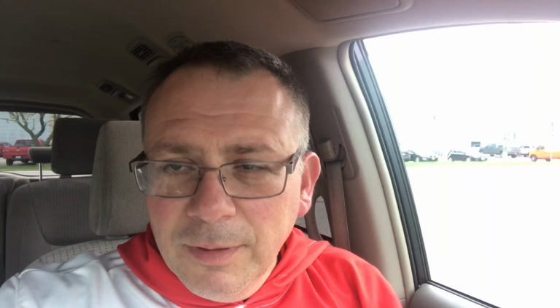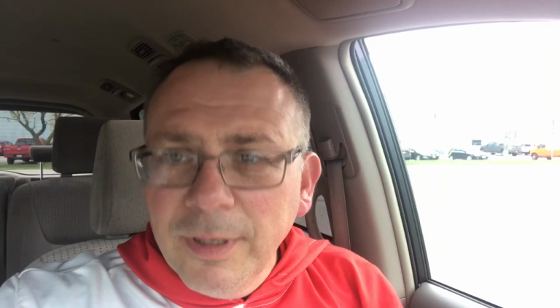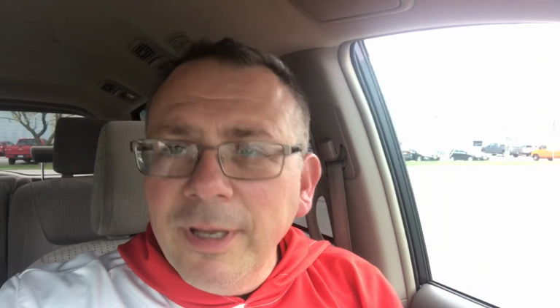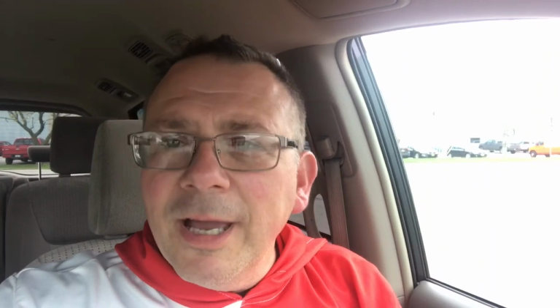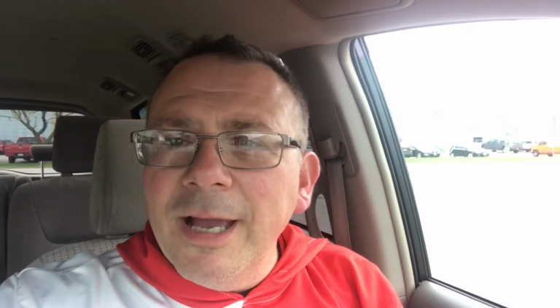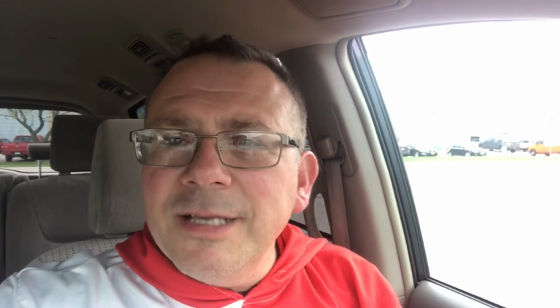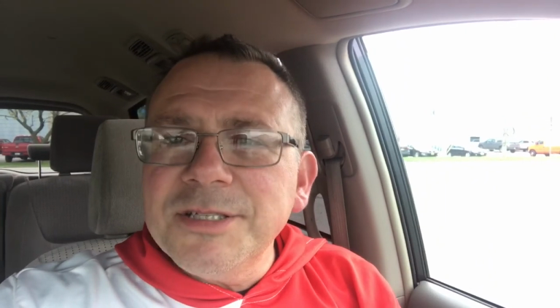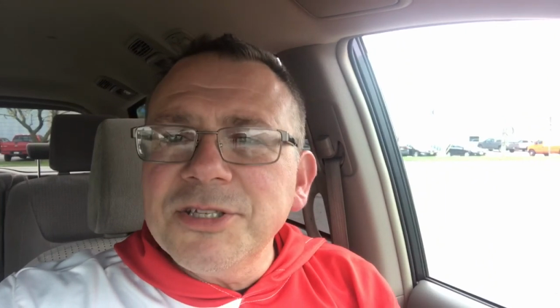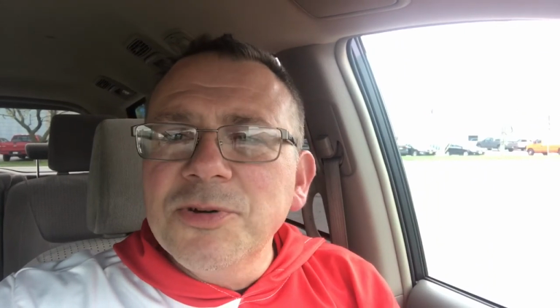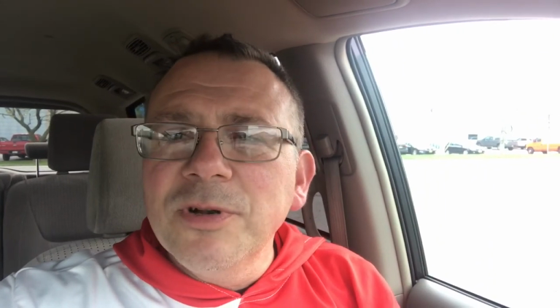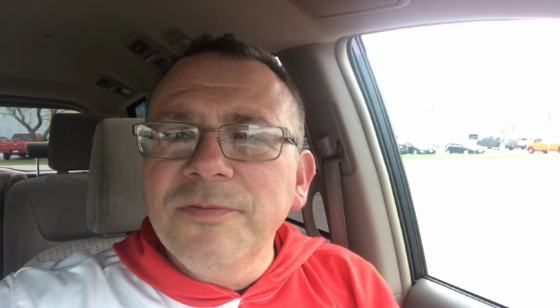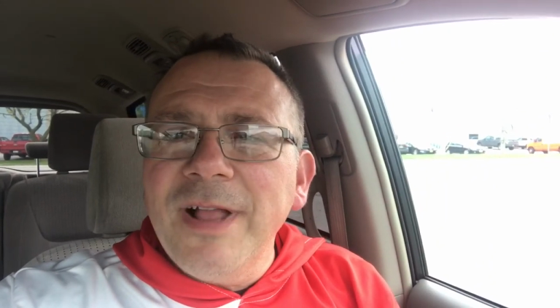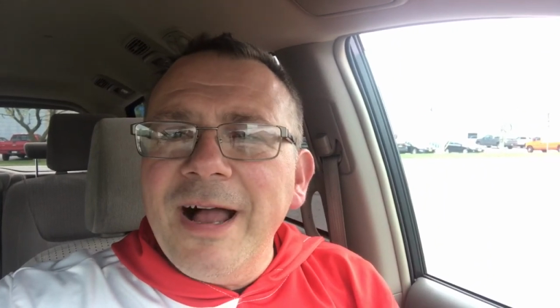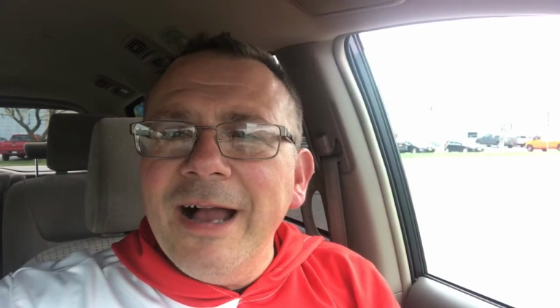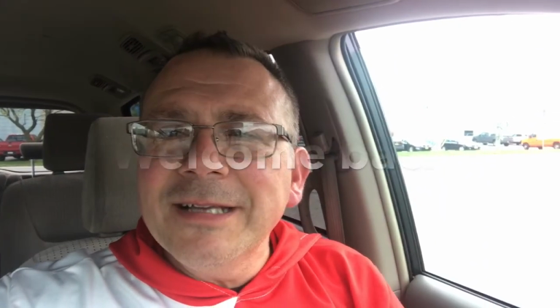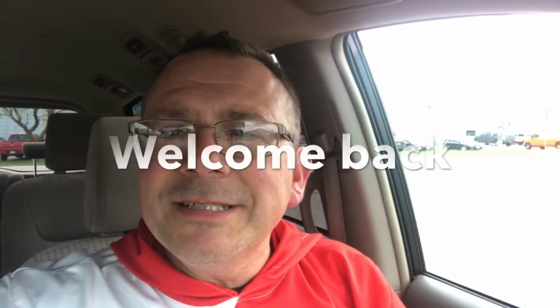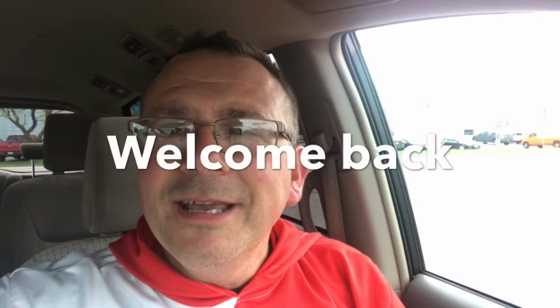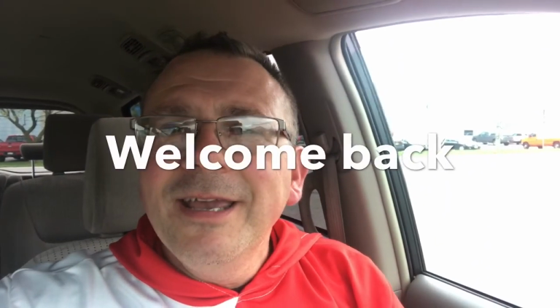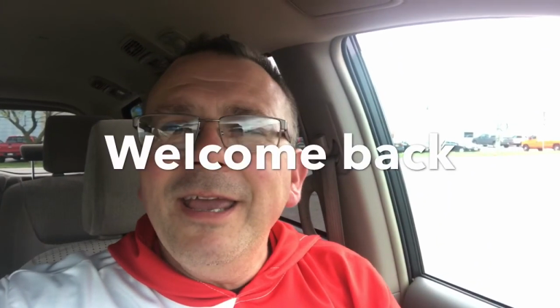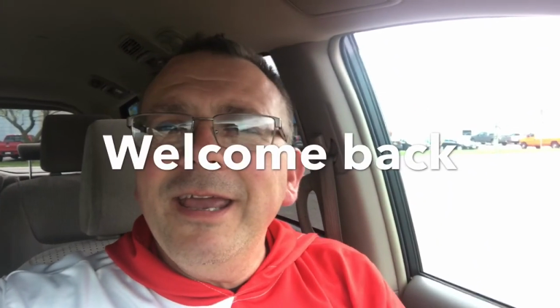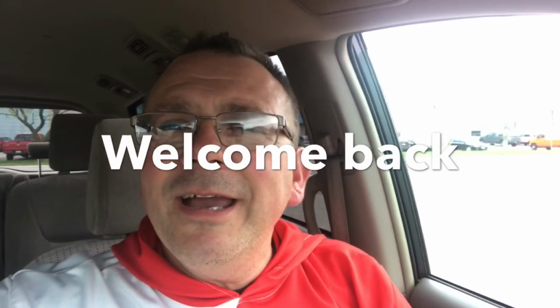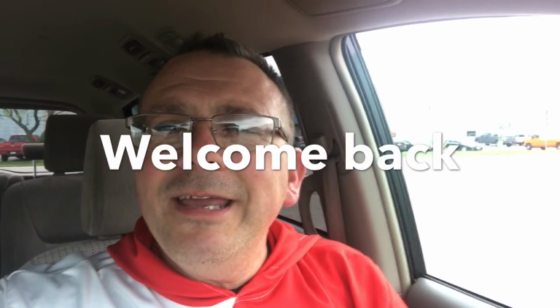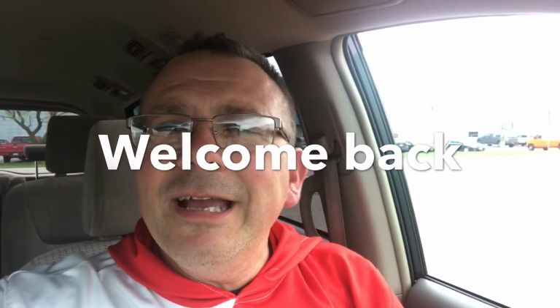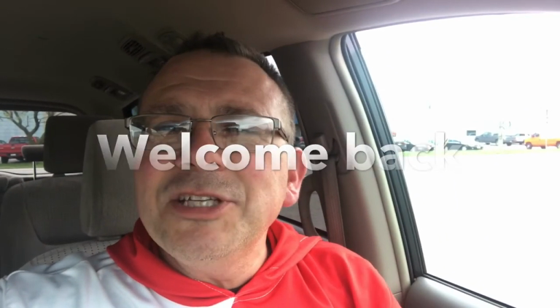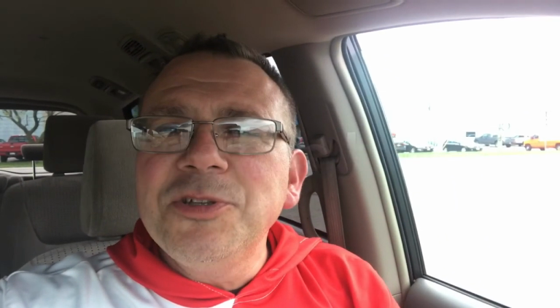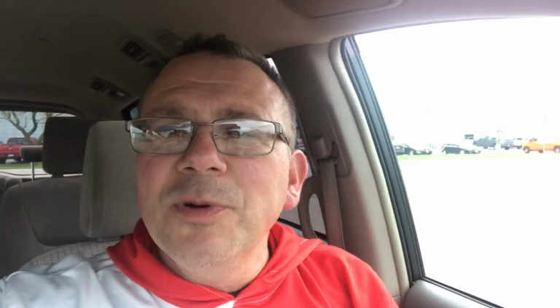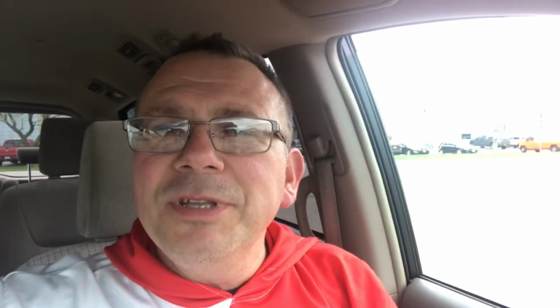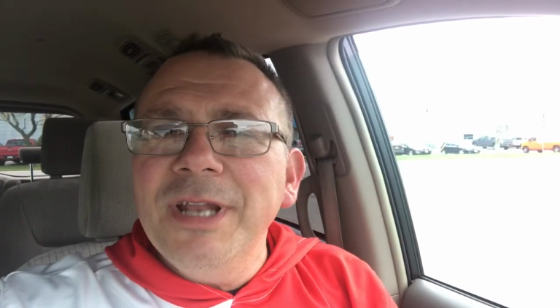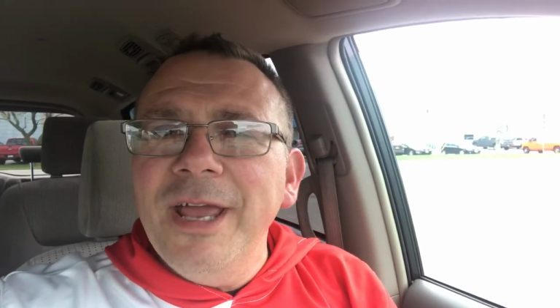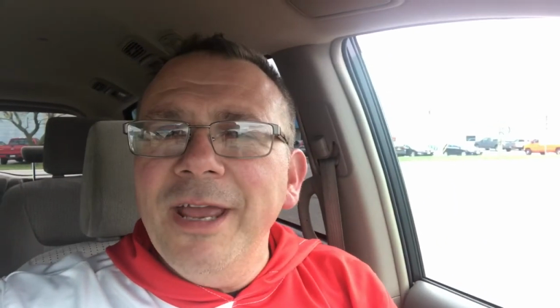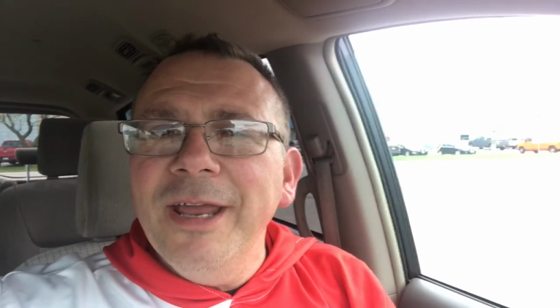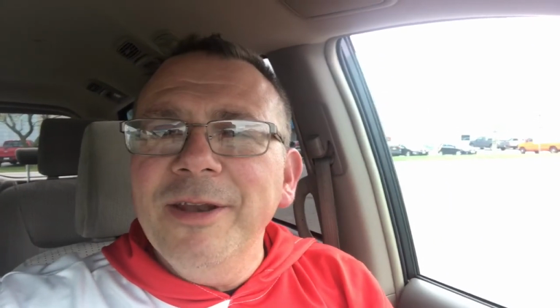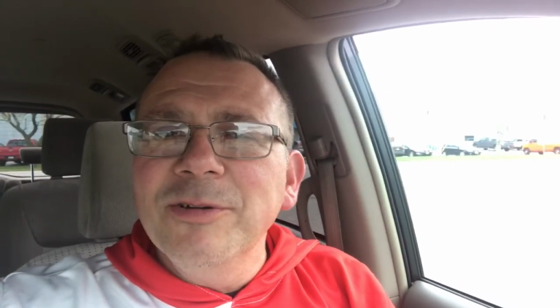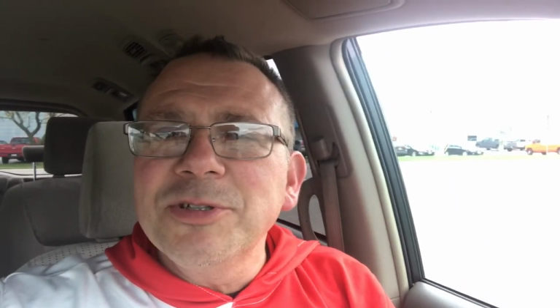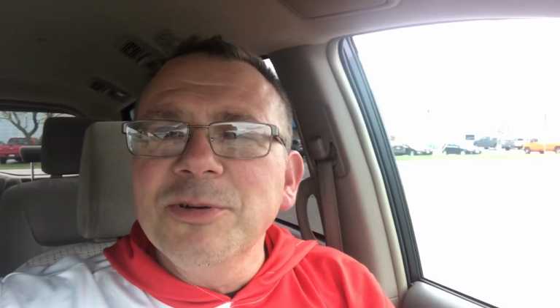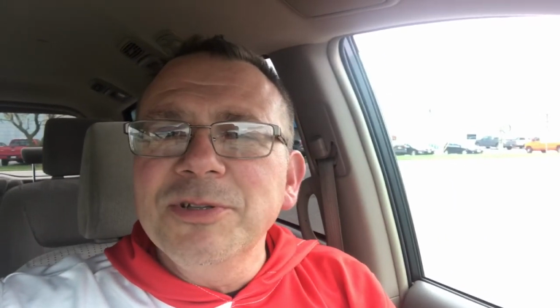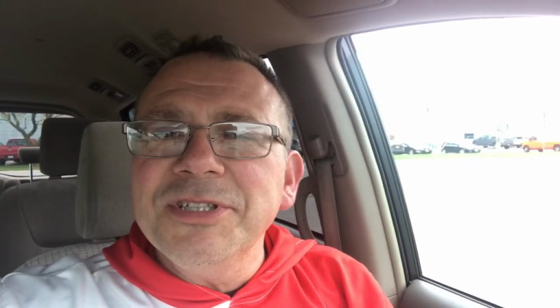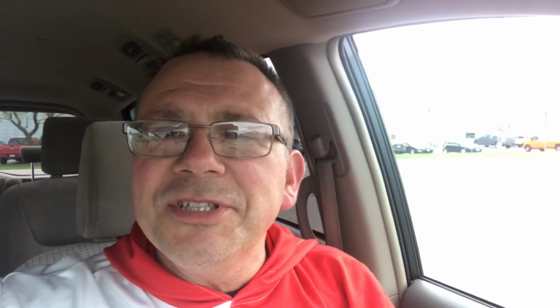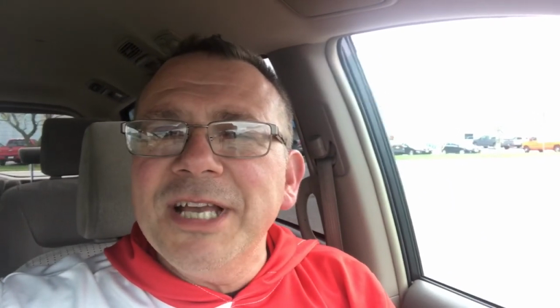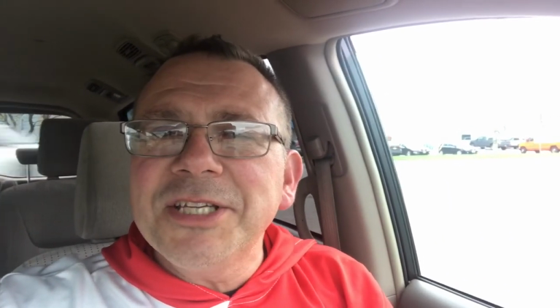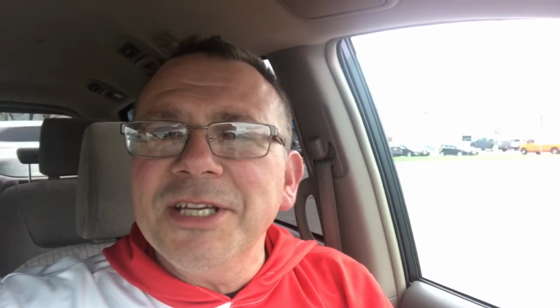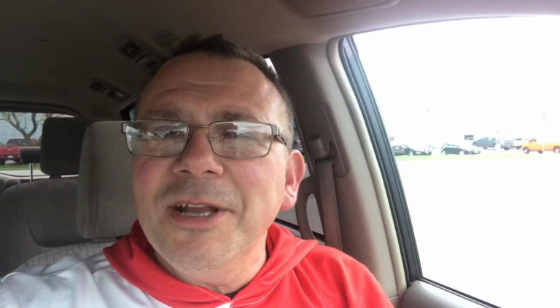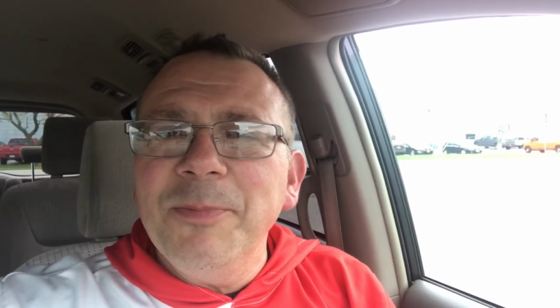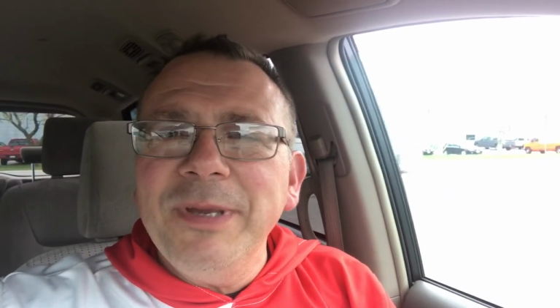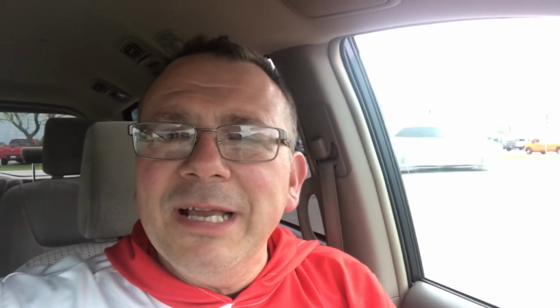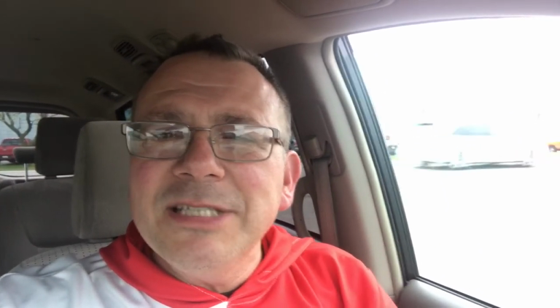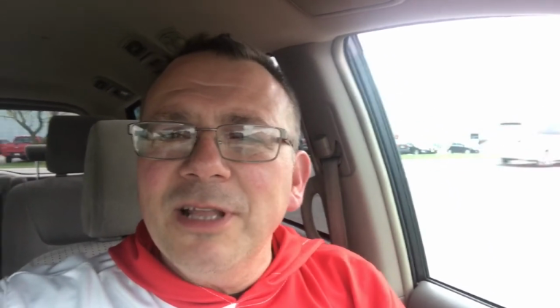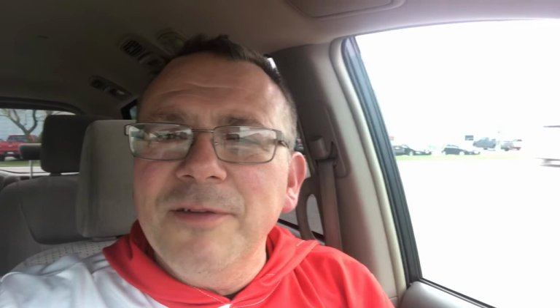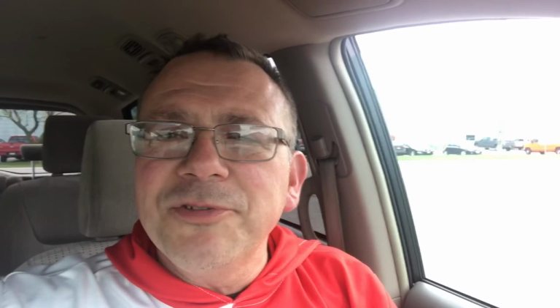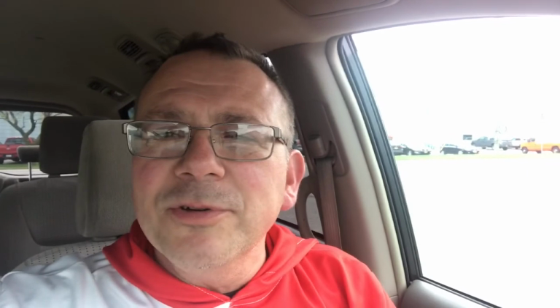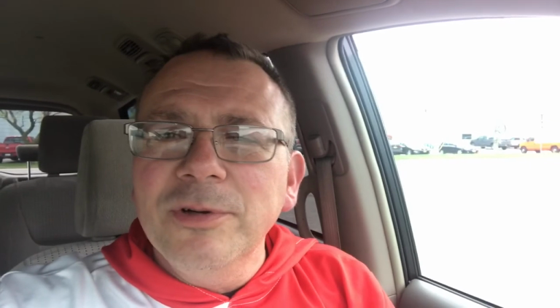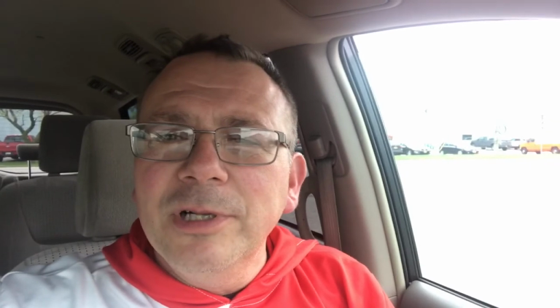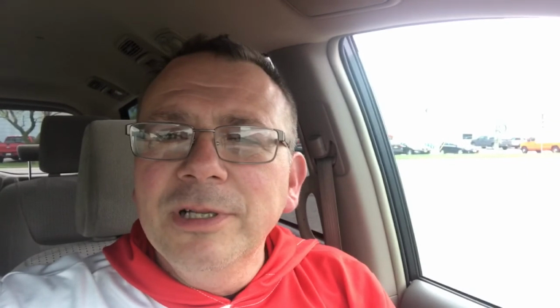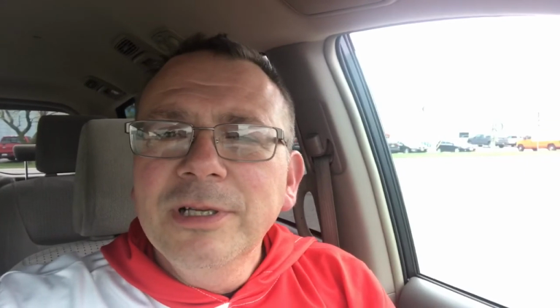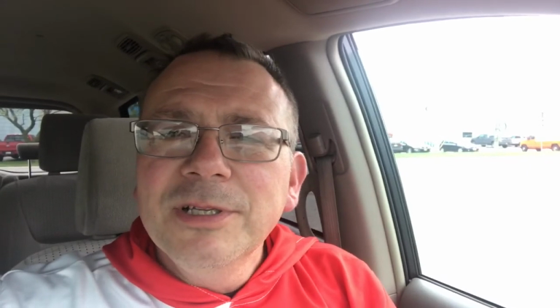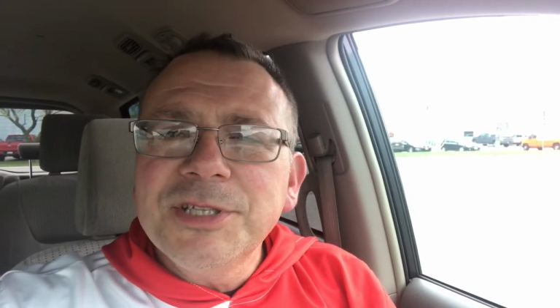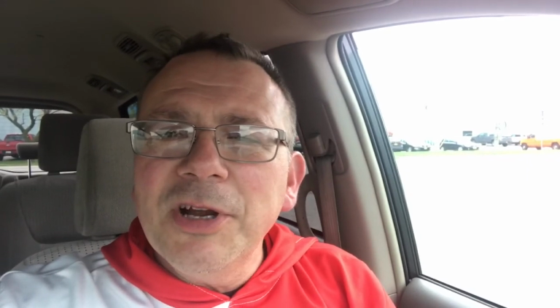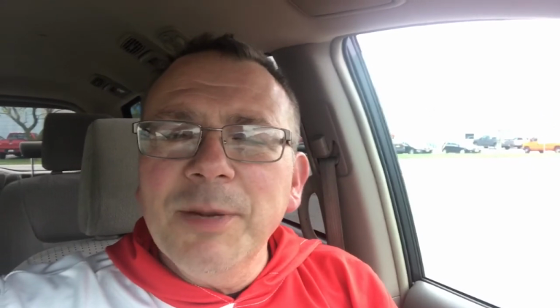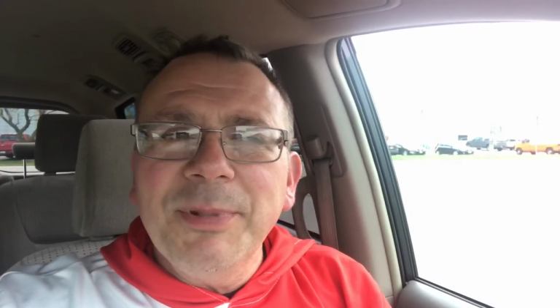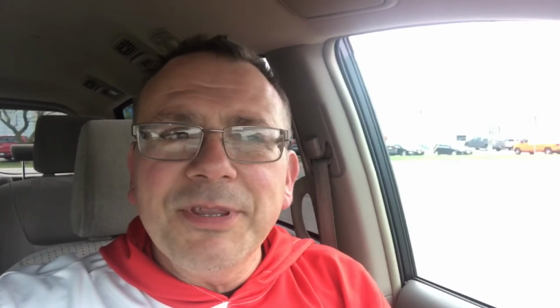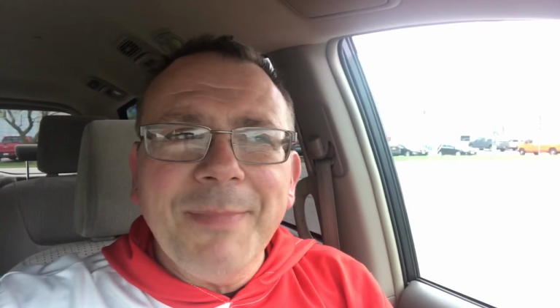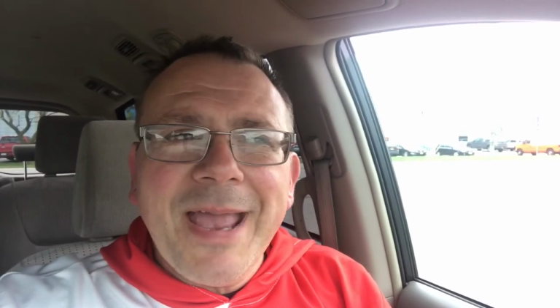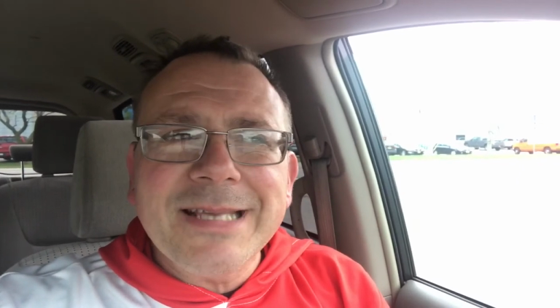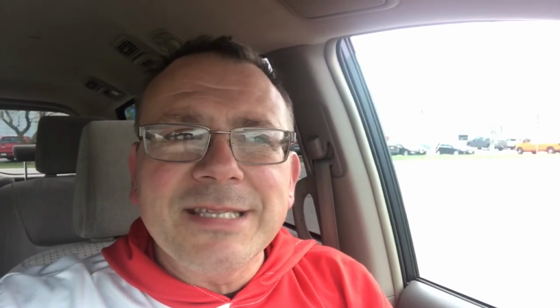Hey guys, it's Scooter Vlogs. How you guys doing today? I know school's in session. I hope you guys love school. Sorry about the mask thing.